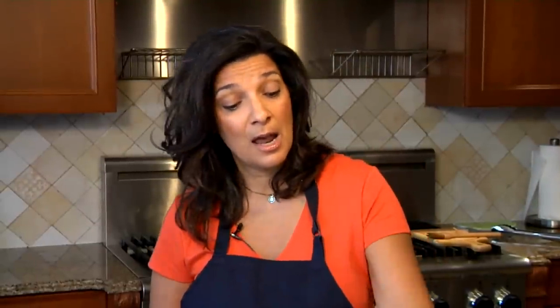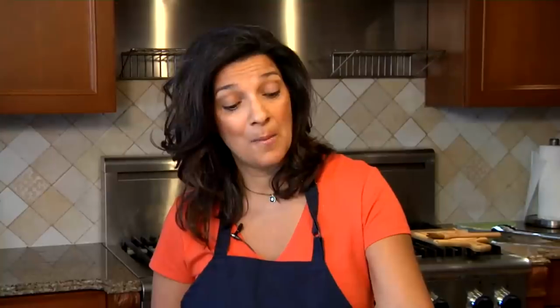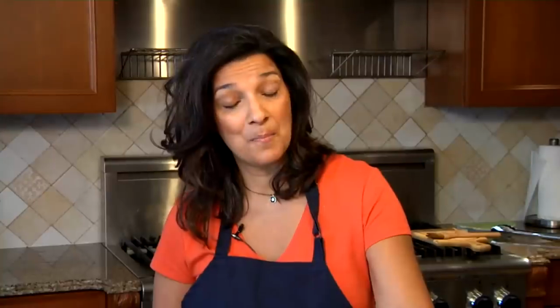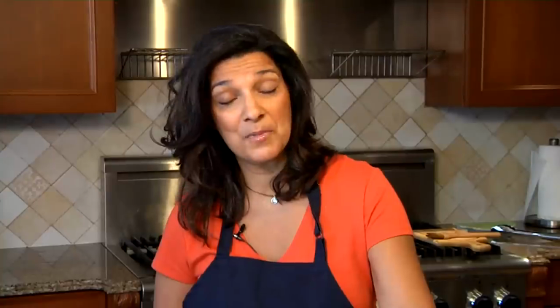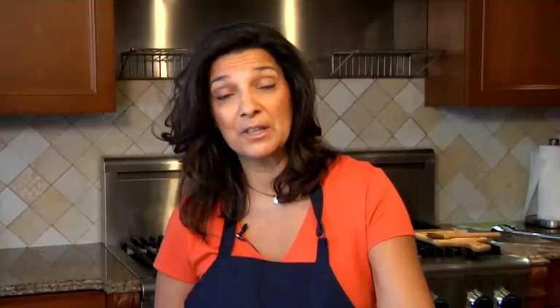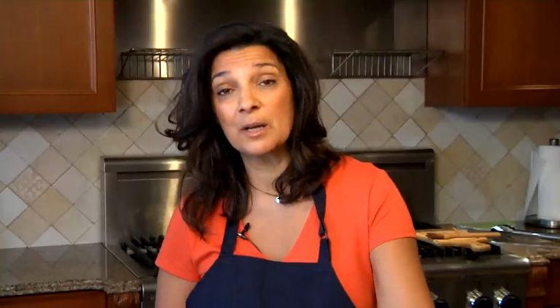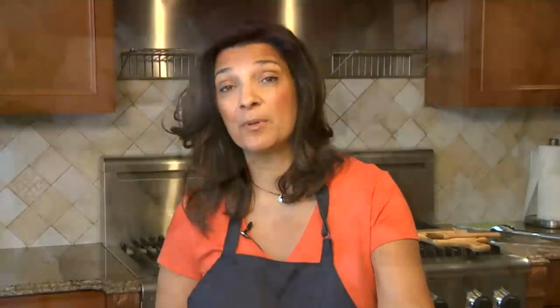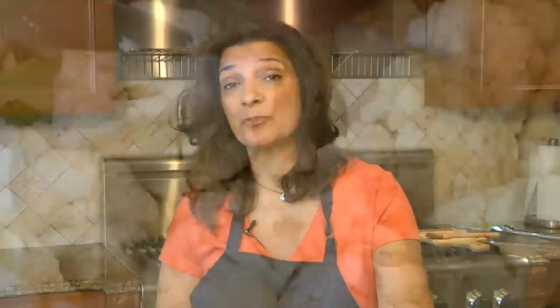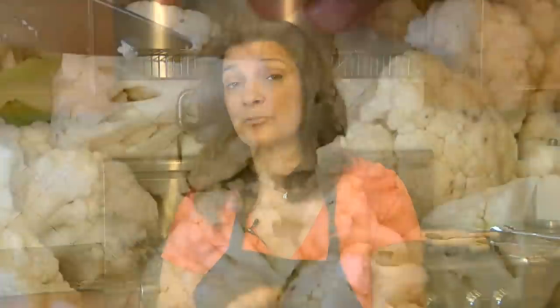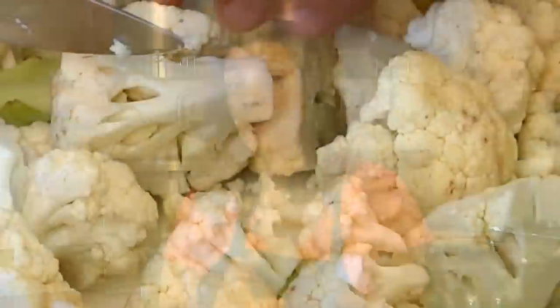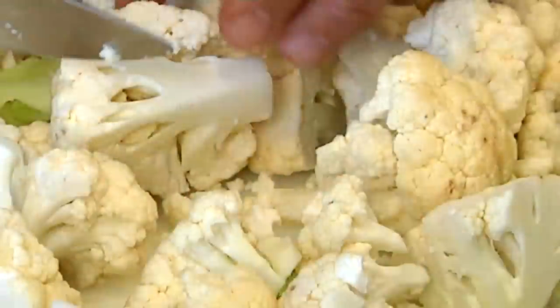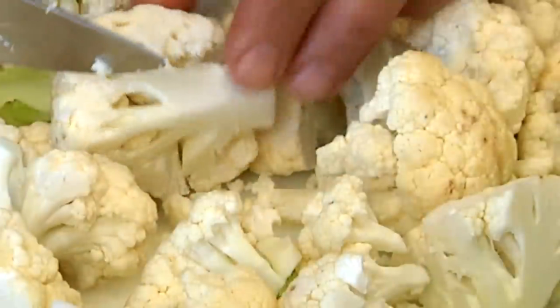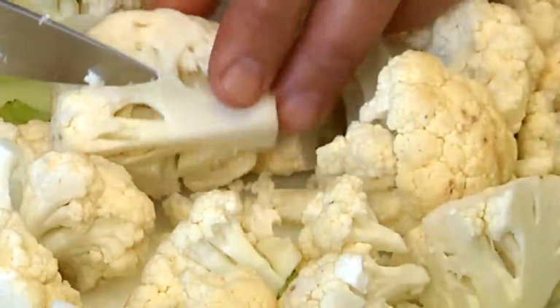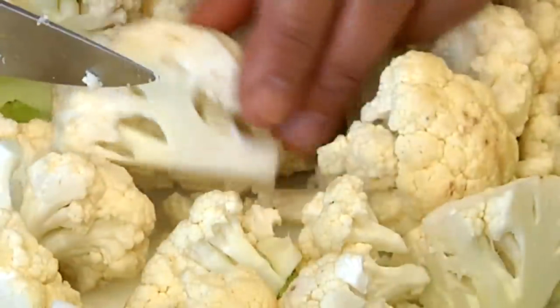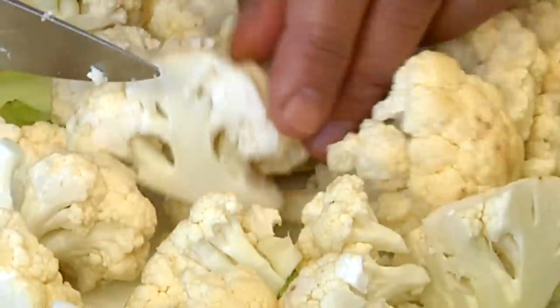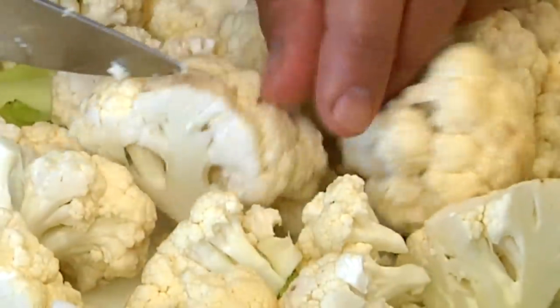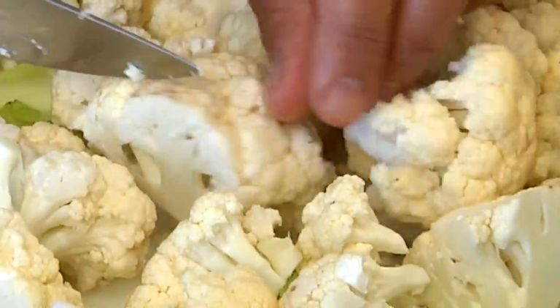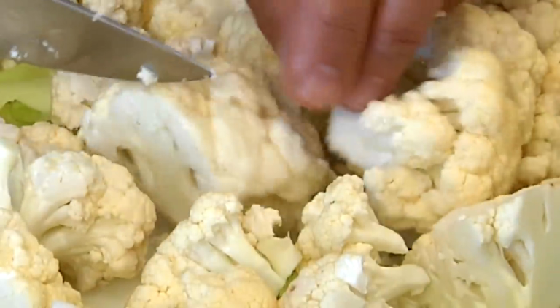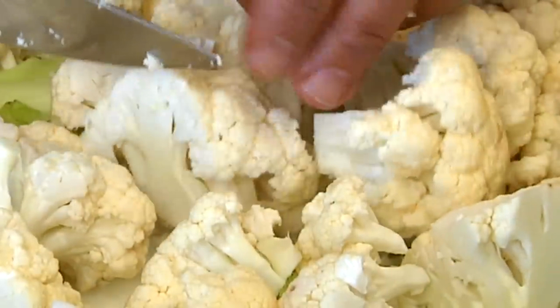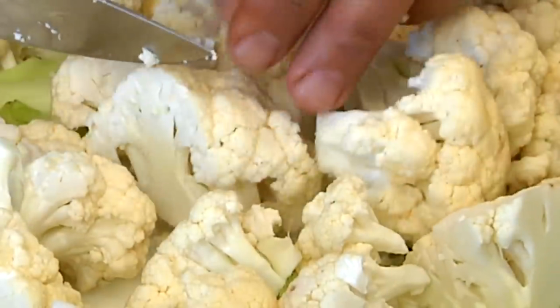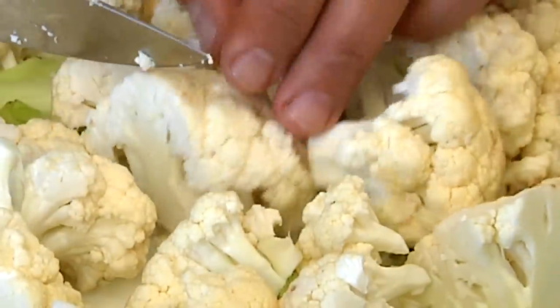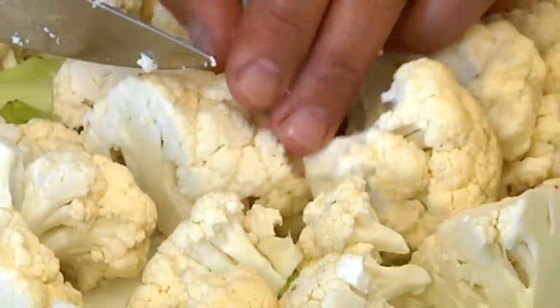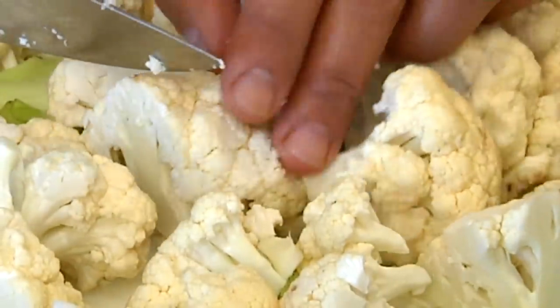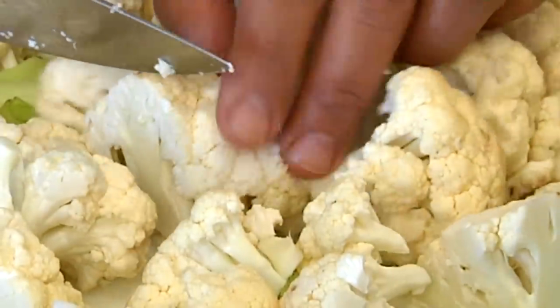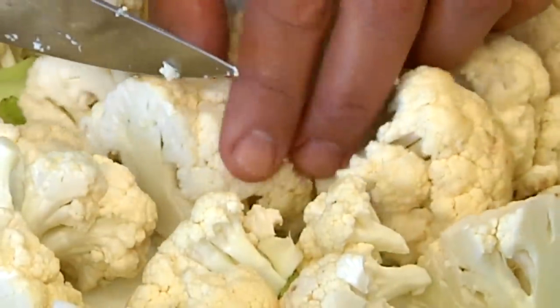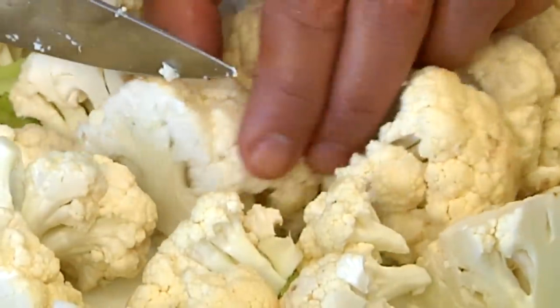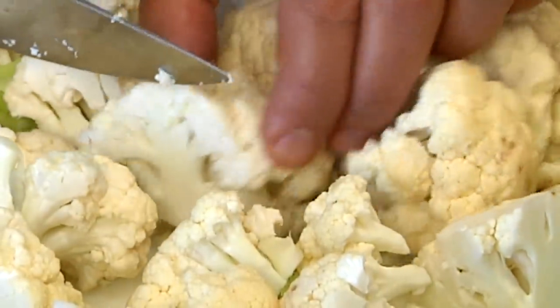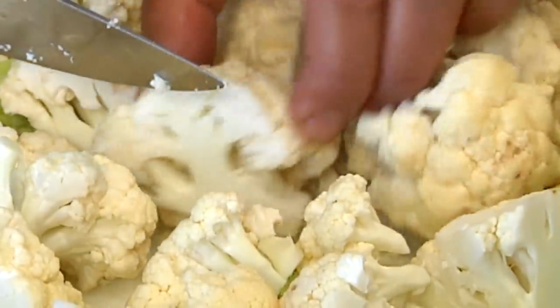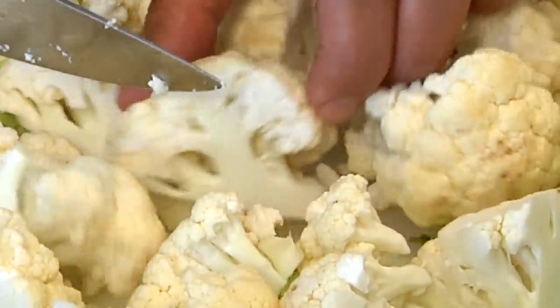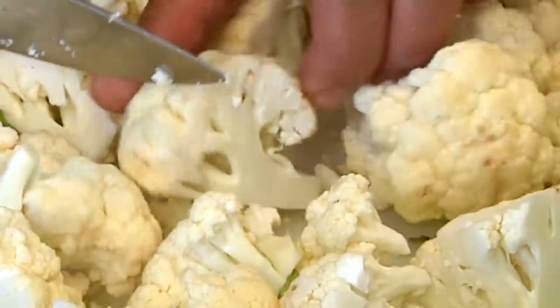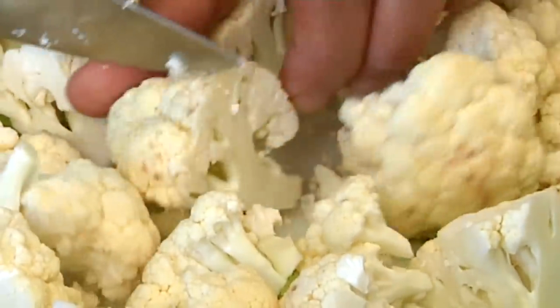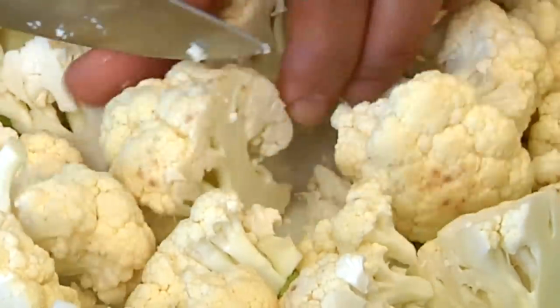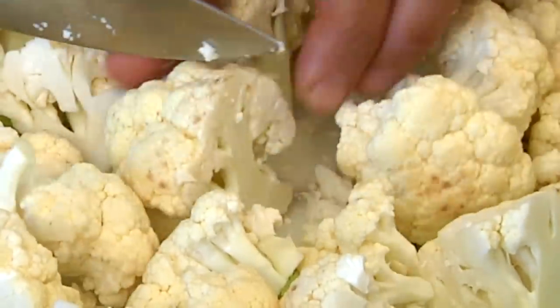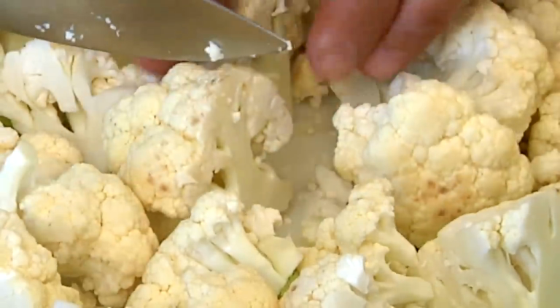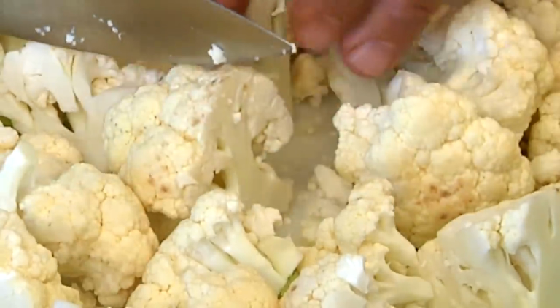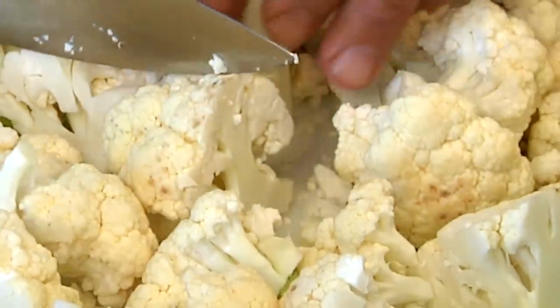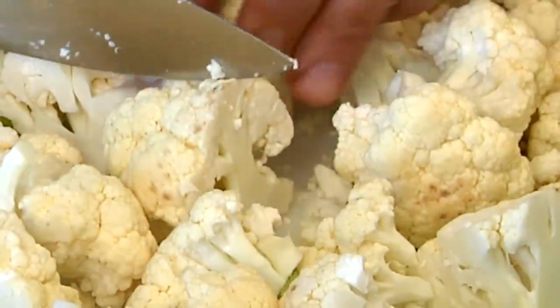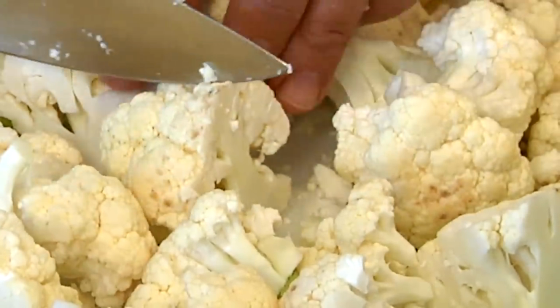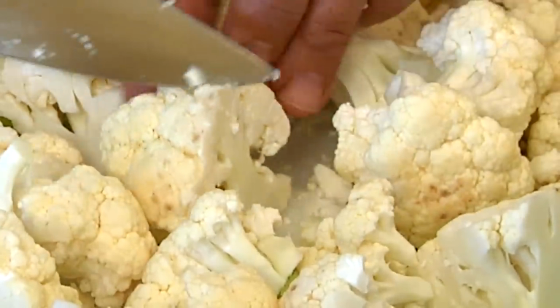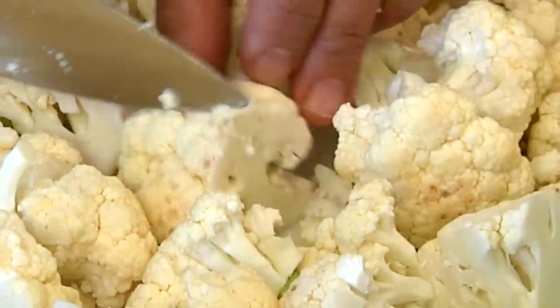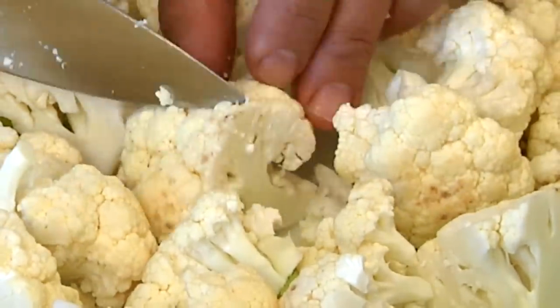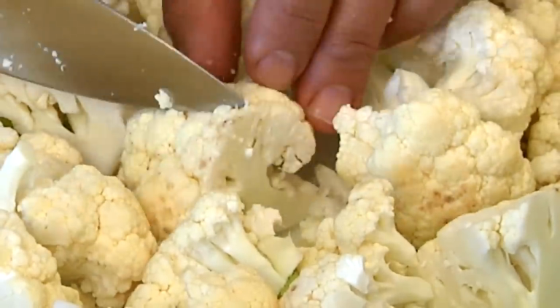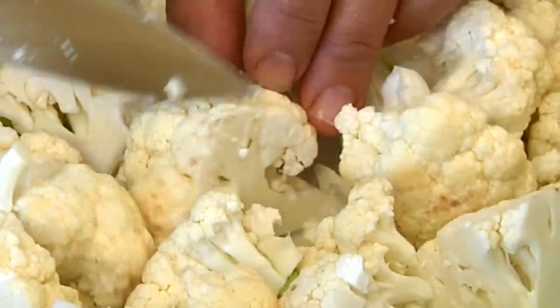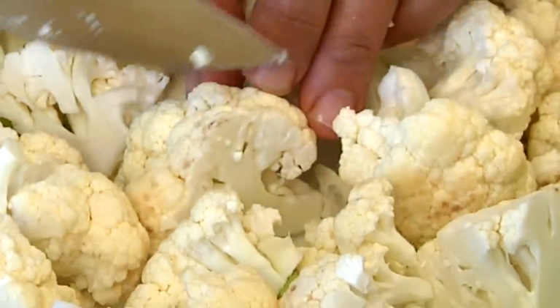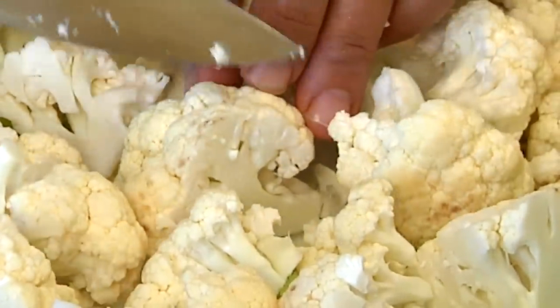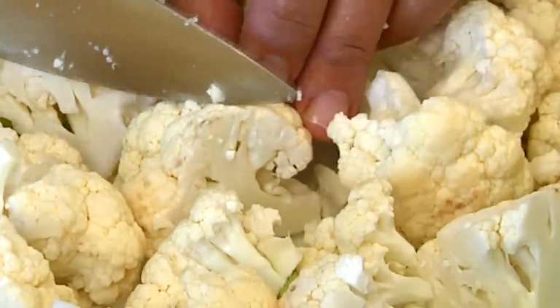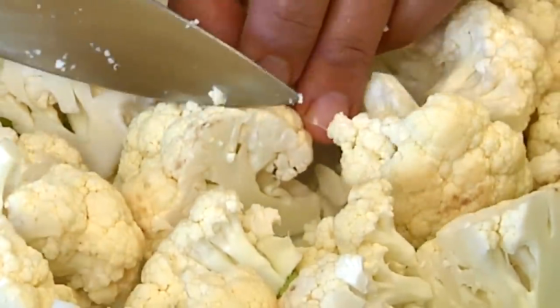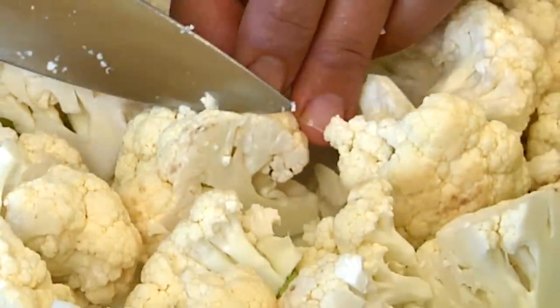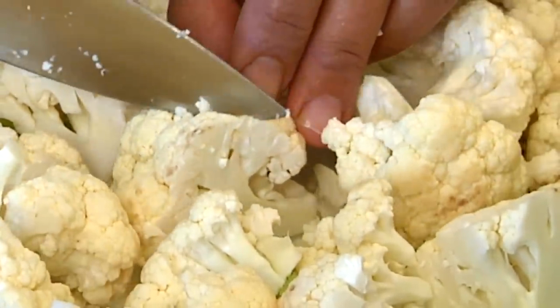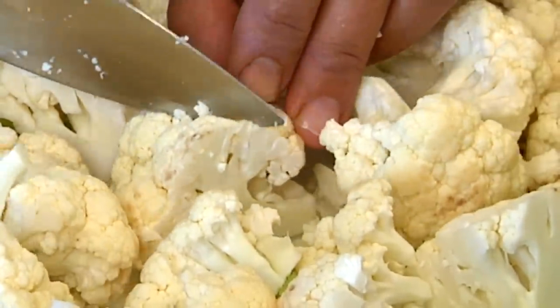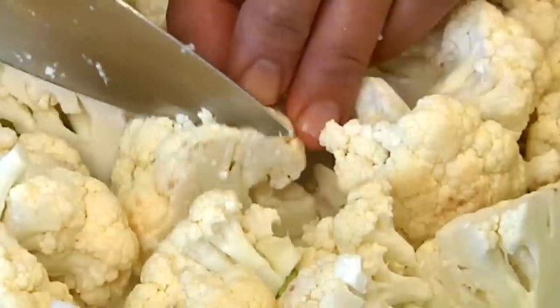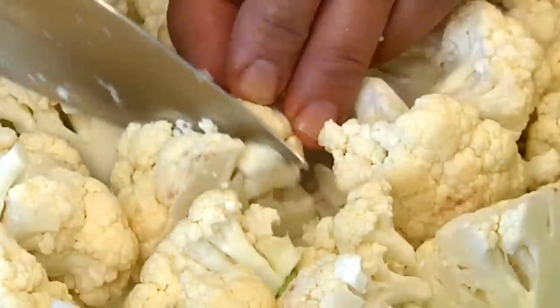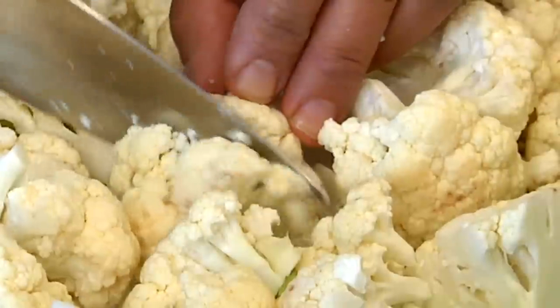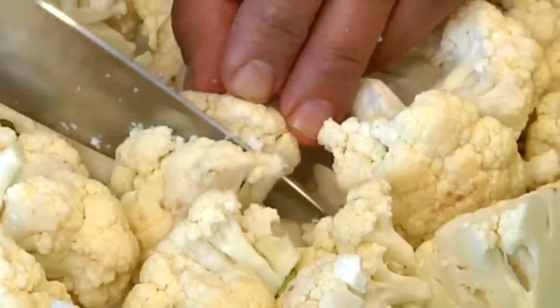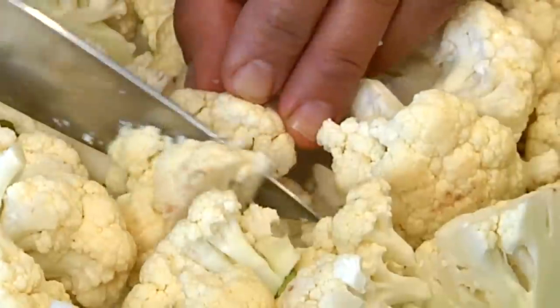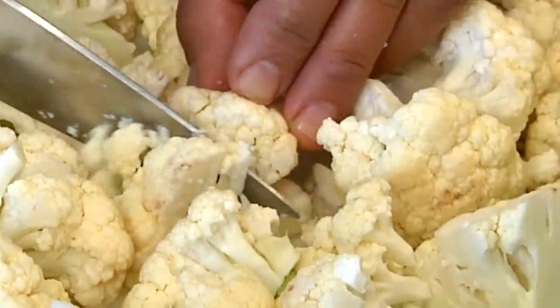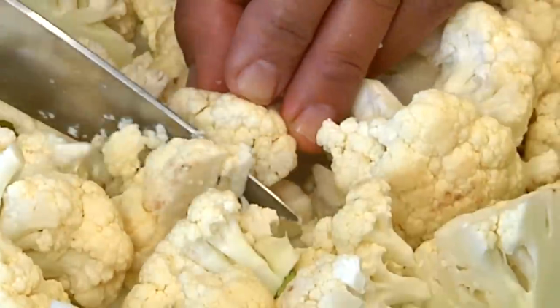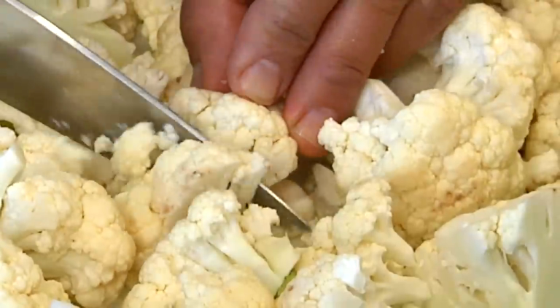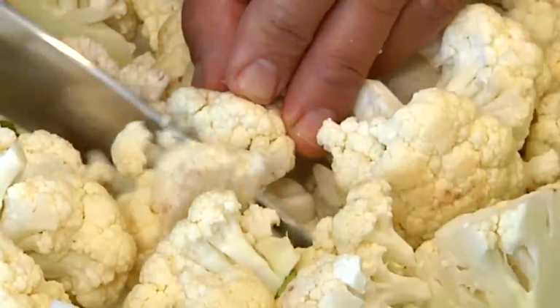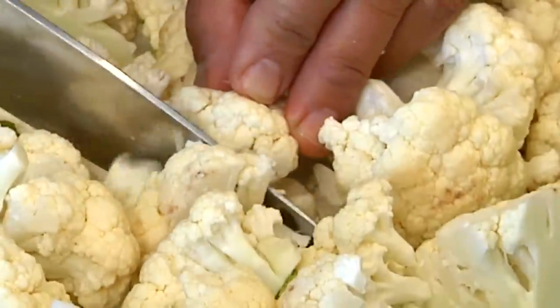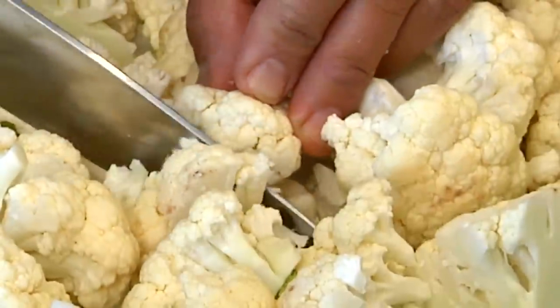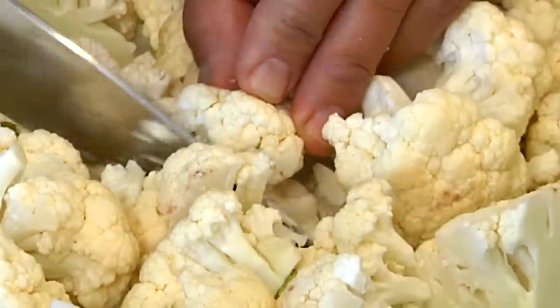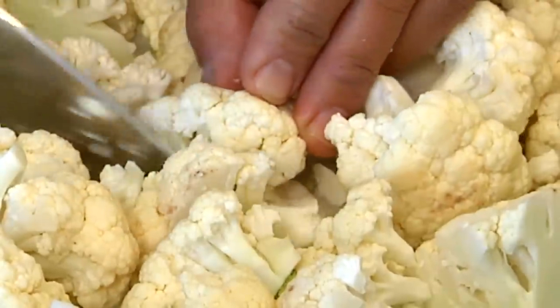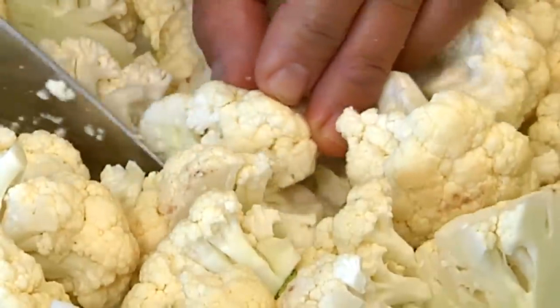A little bit of rosemary, garlic. This dish is so good that I even get my kids to eat cauliflower when I make it.